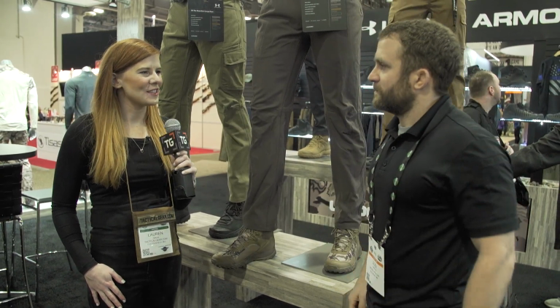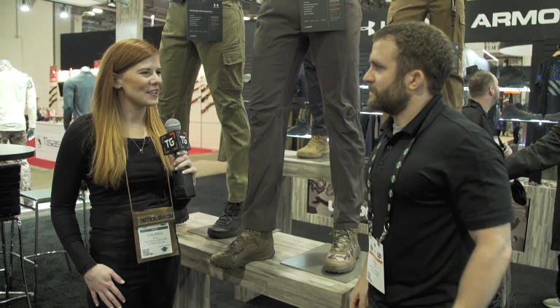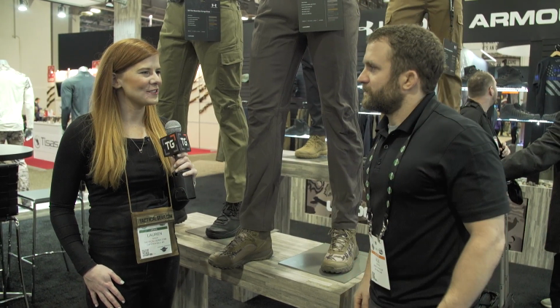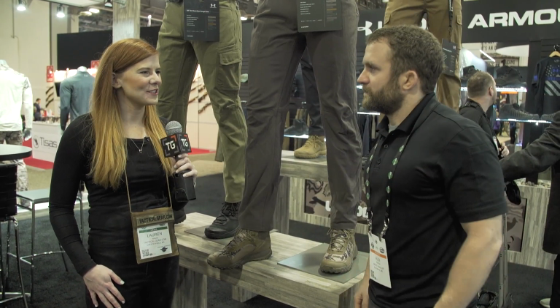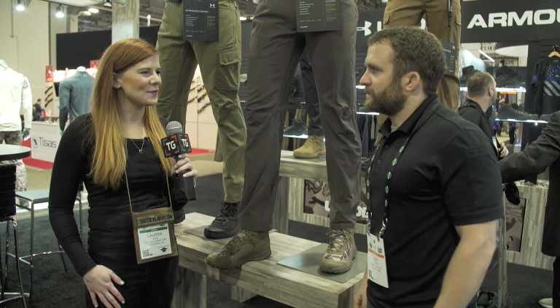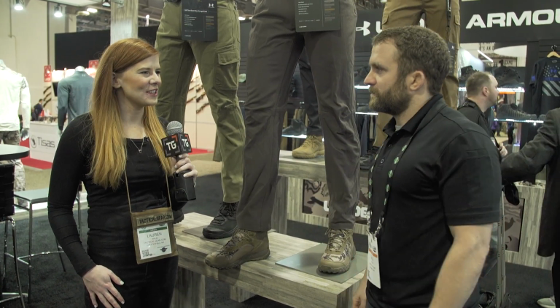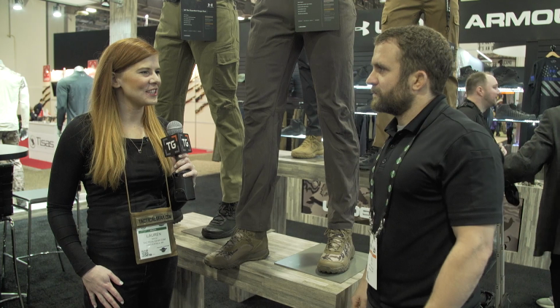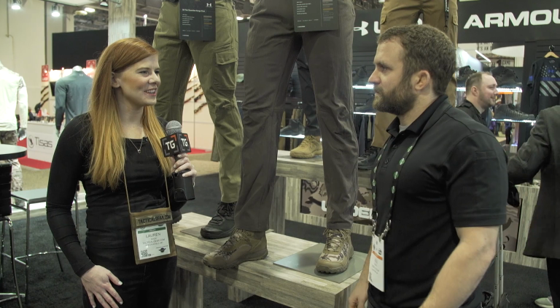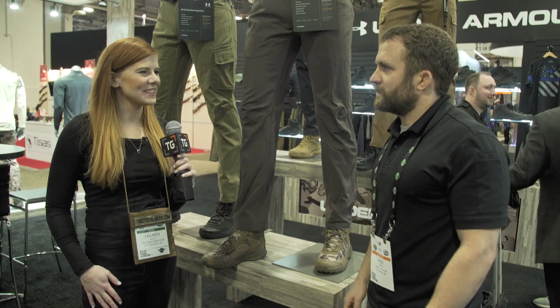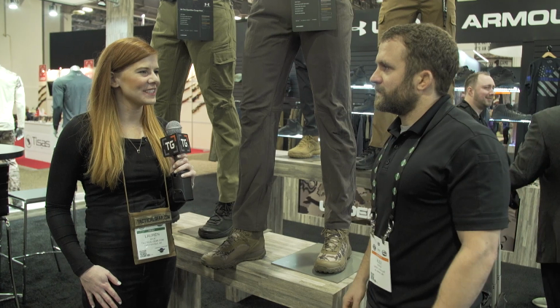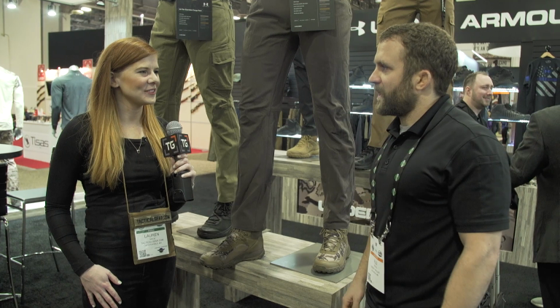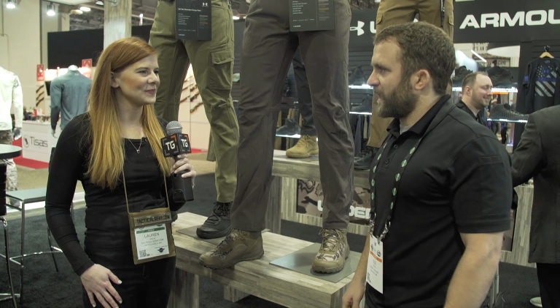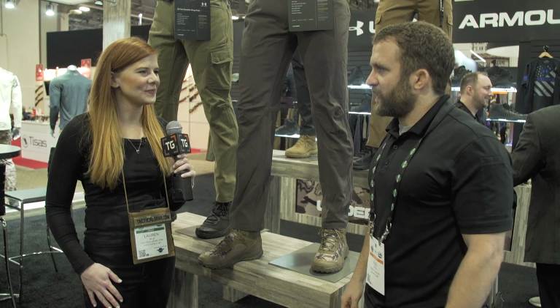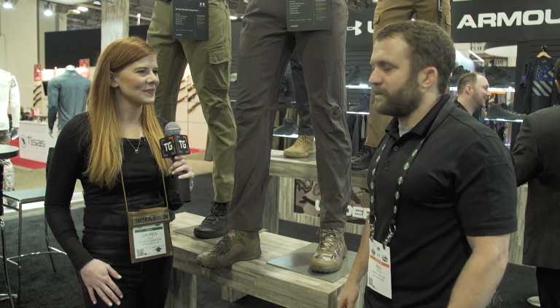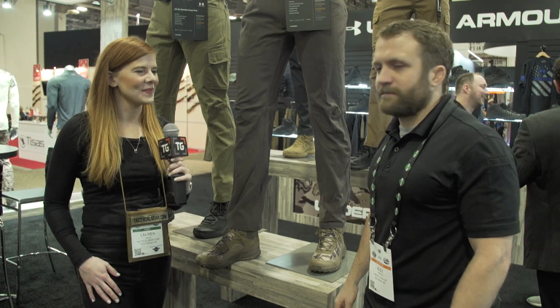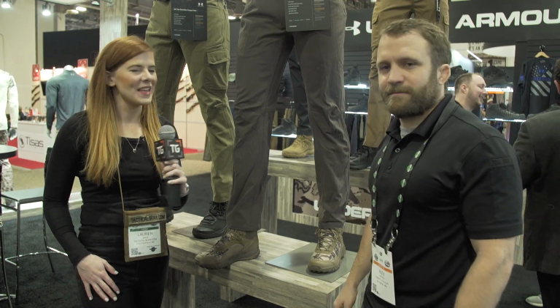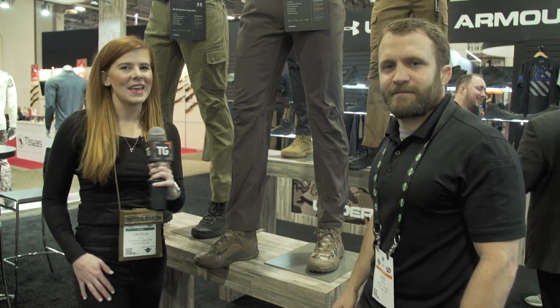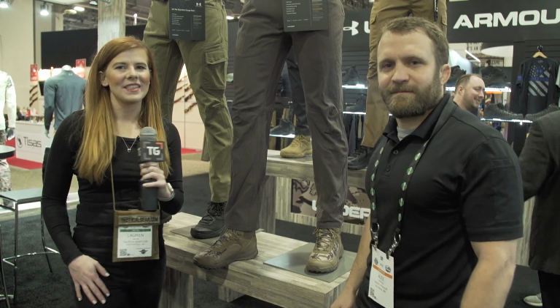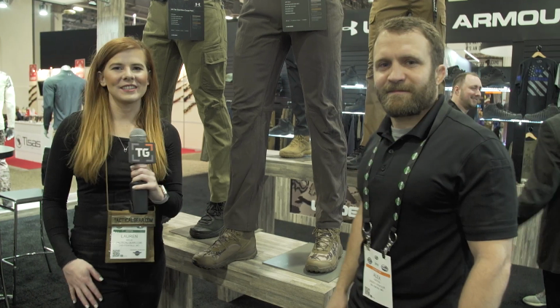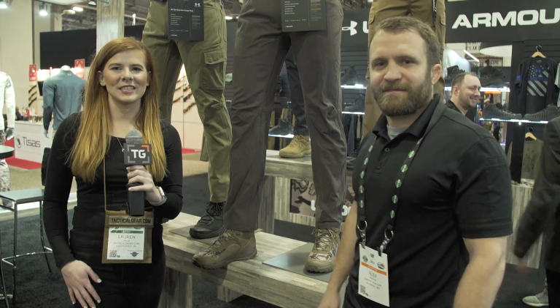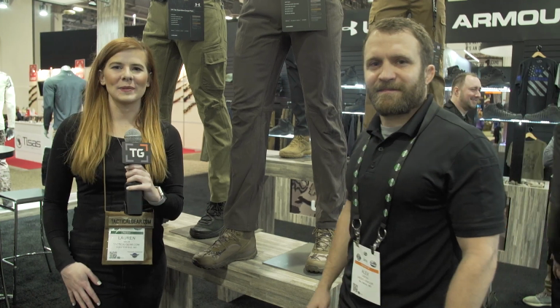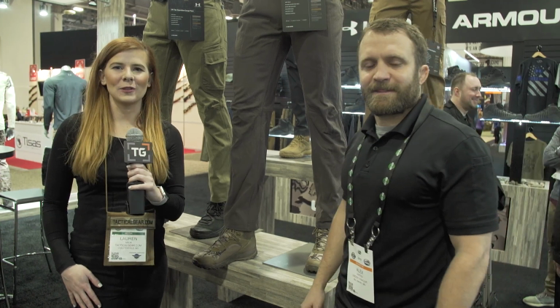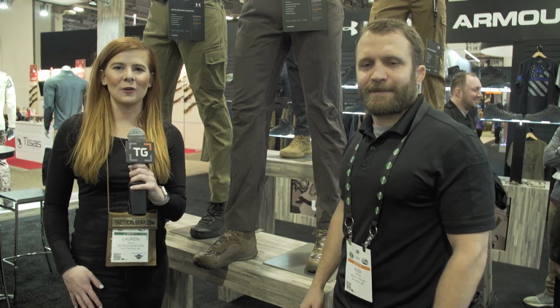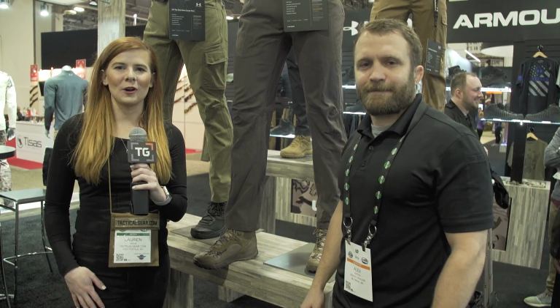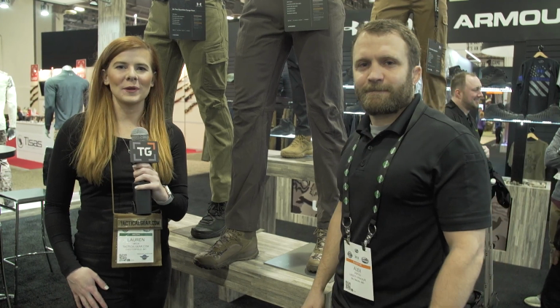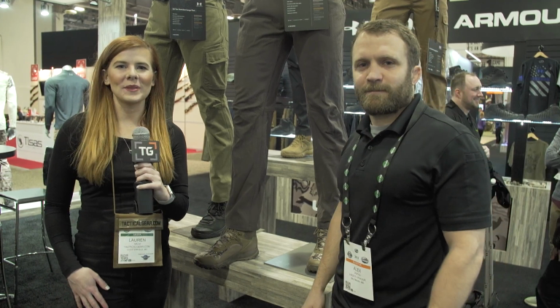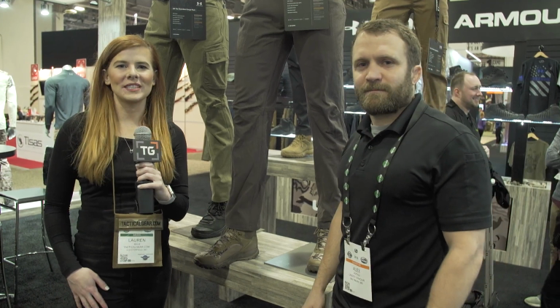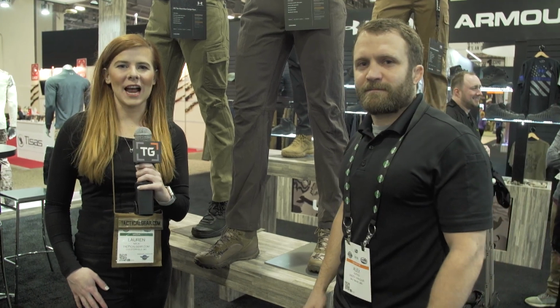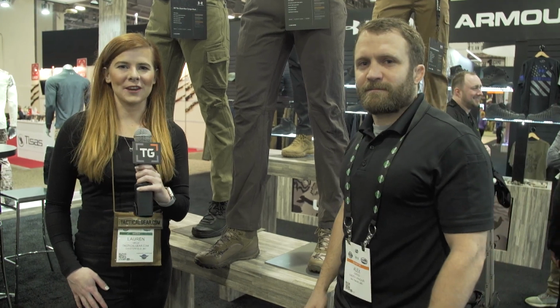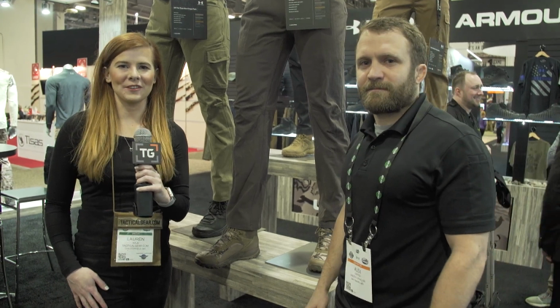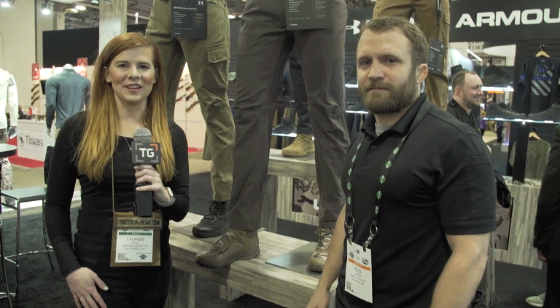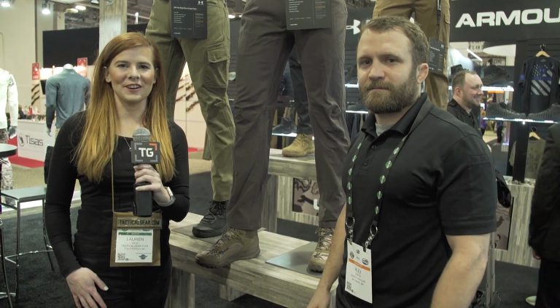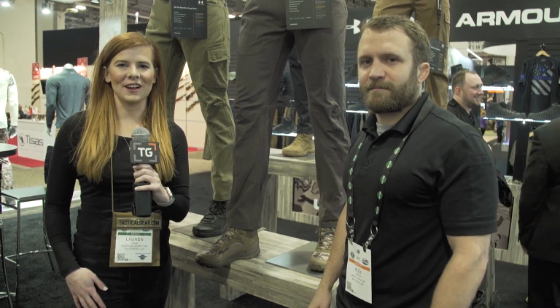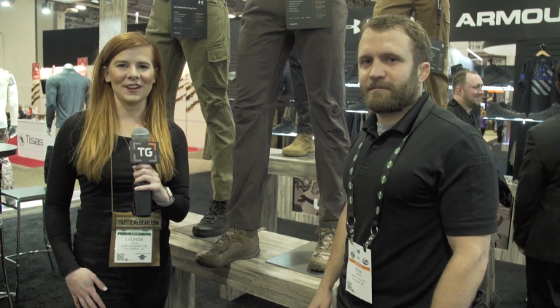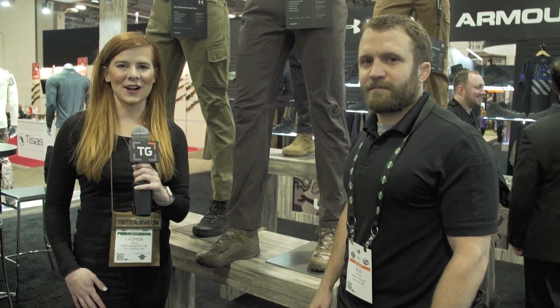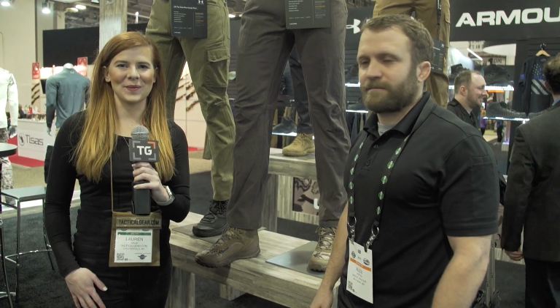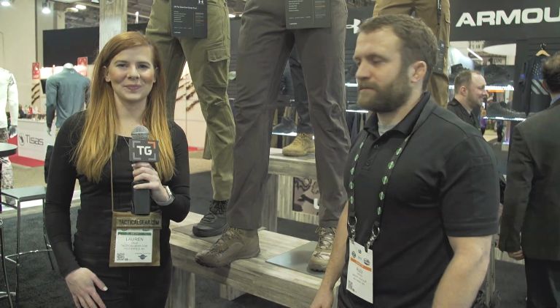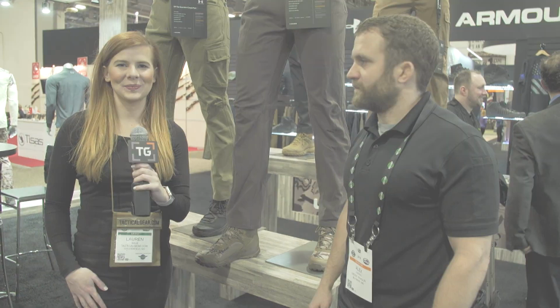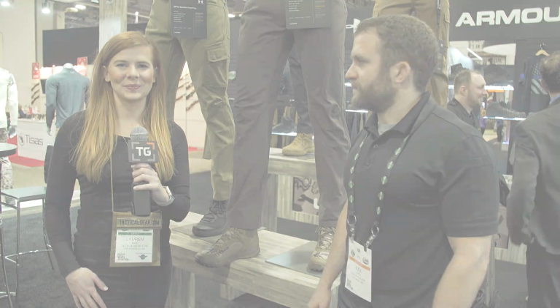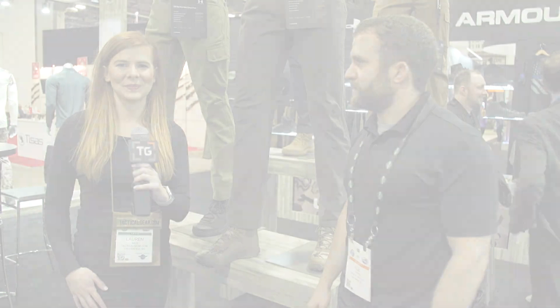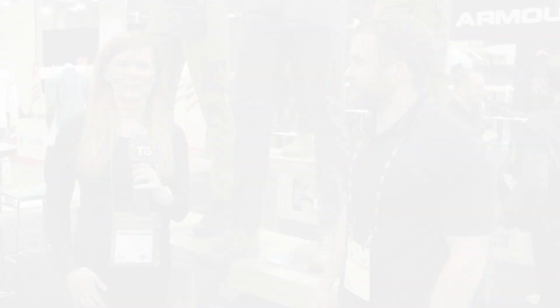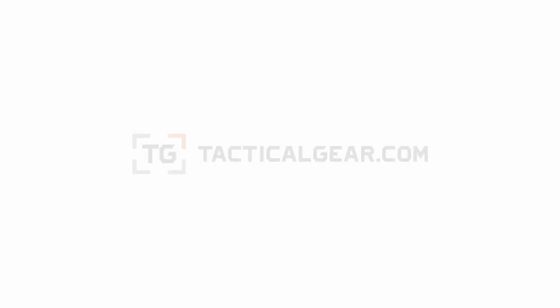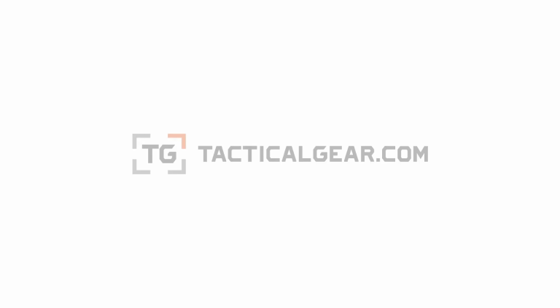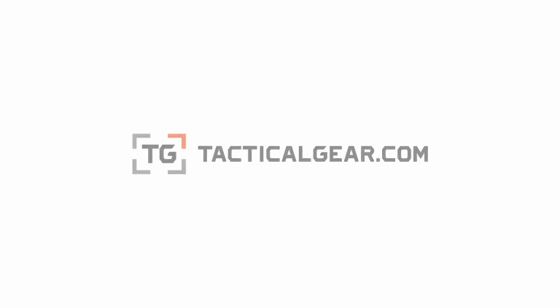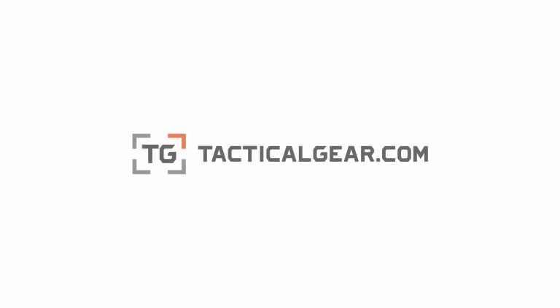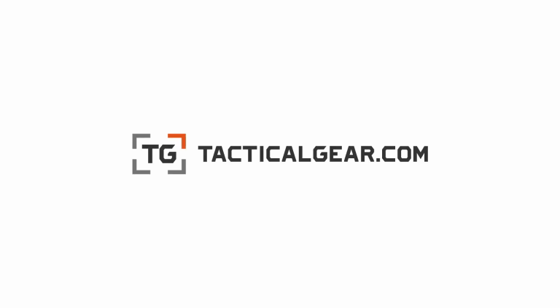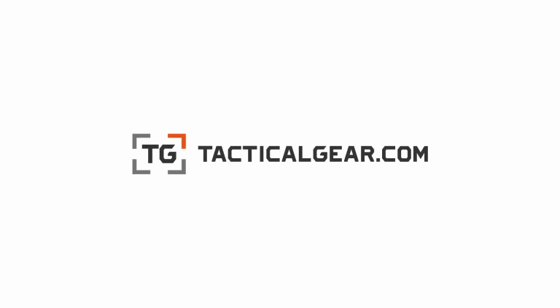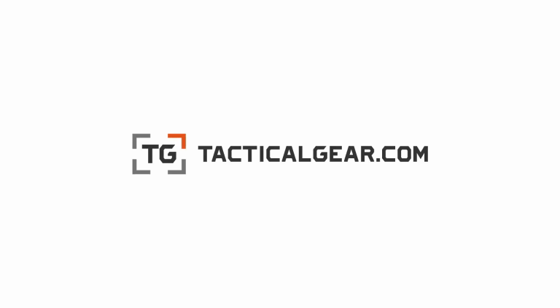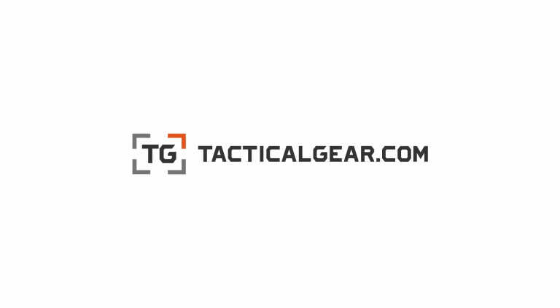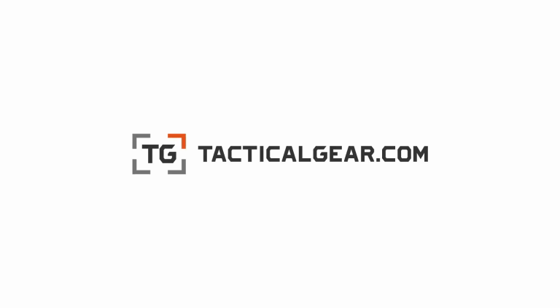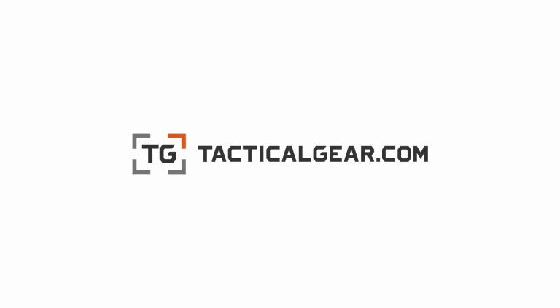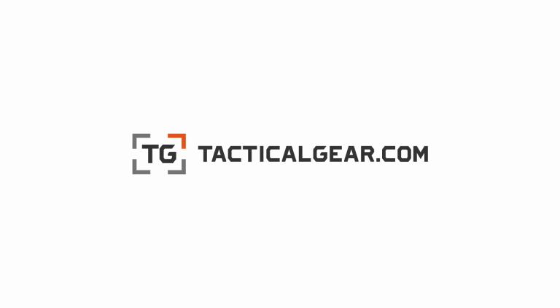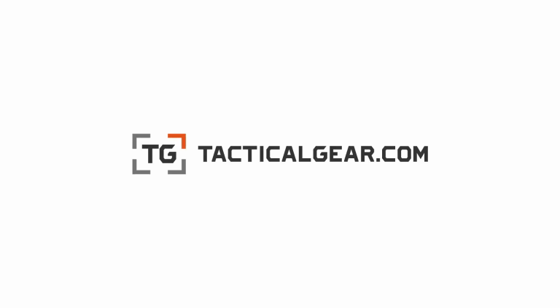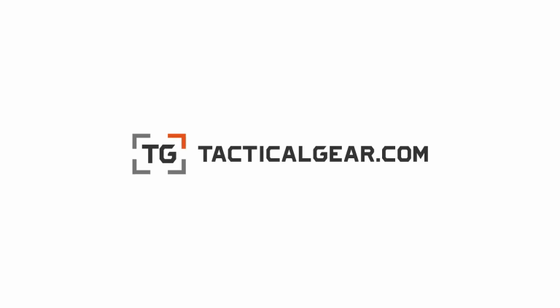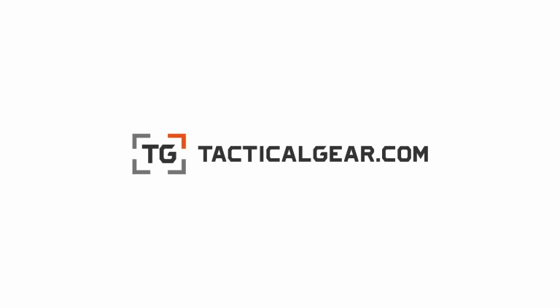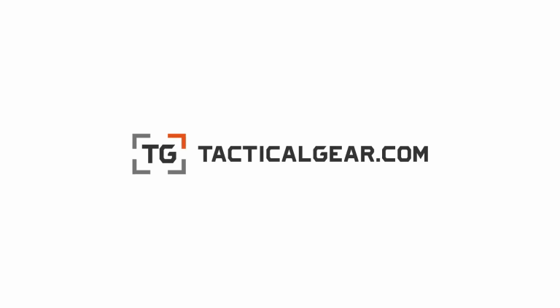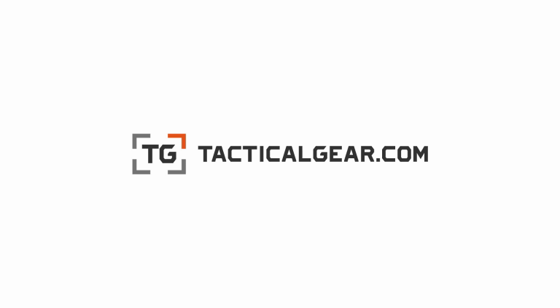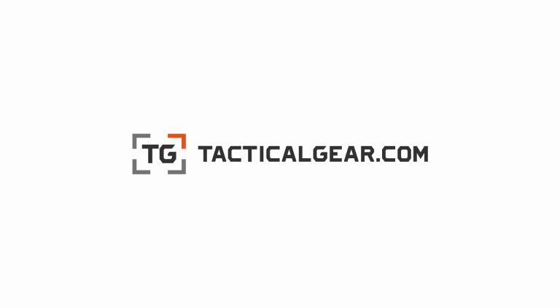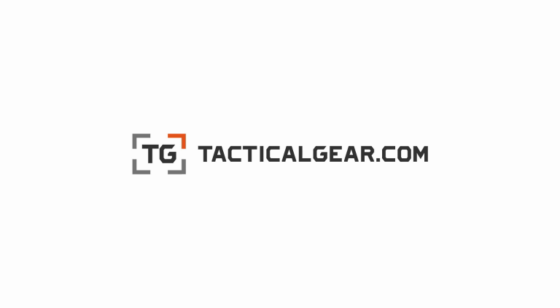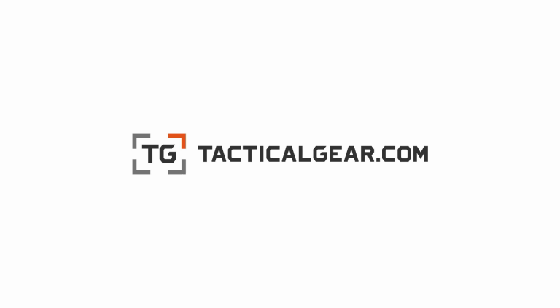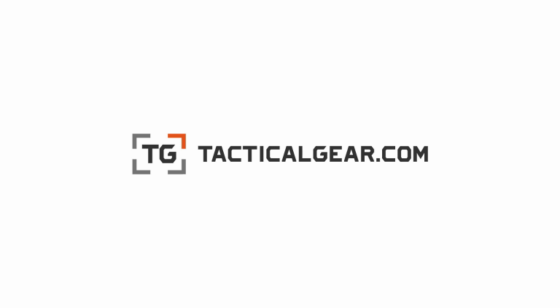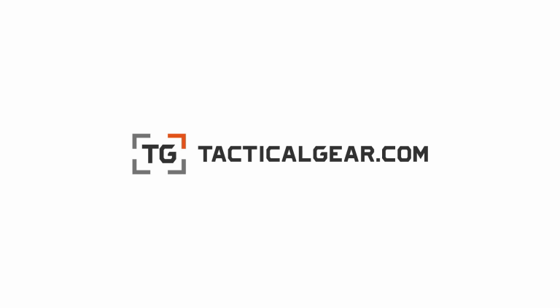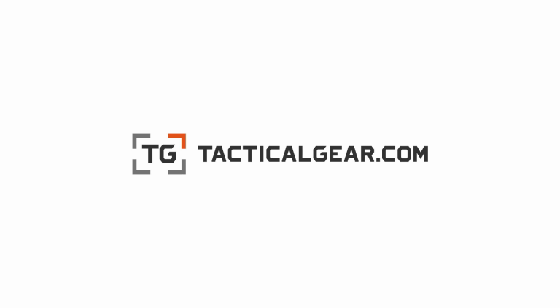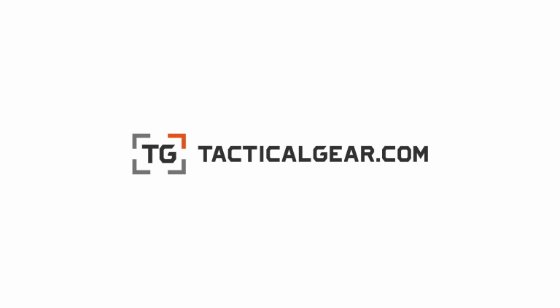Well, thank you so much, Alex. Thank you. This has been Lauren with TacticalGear.com. Thanks for listening.